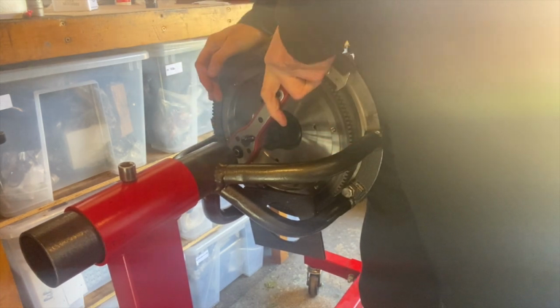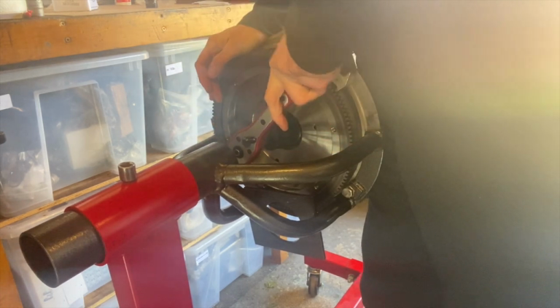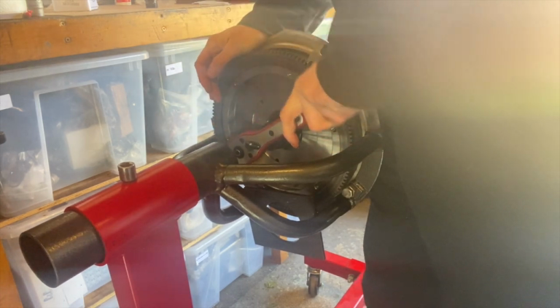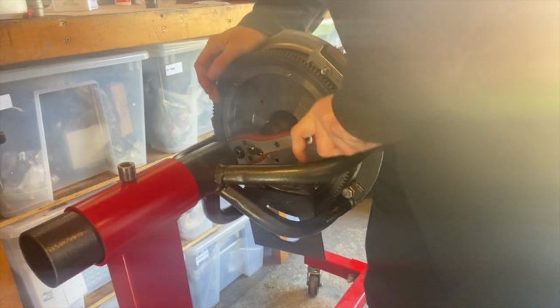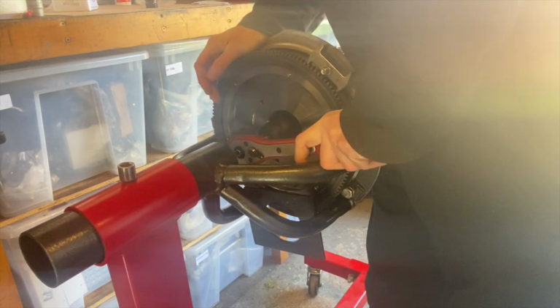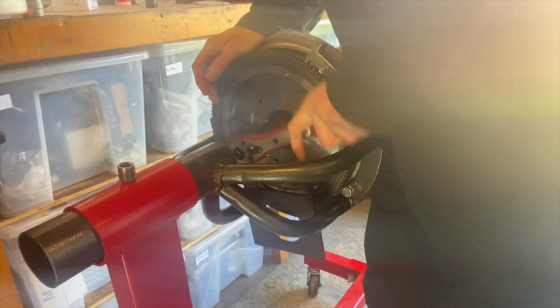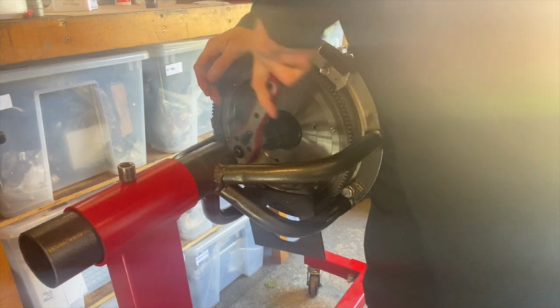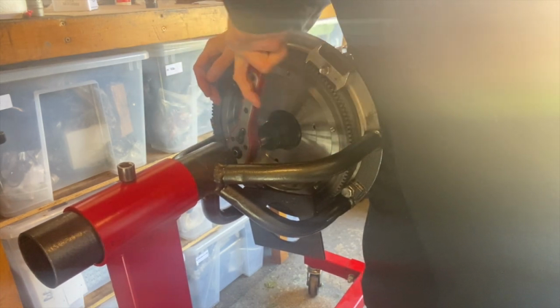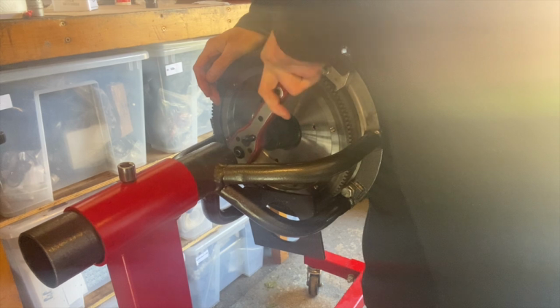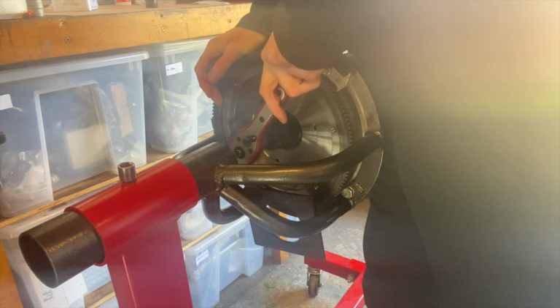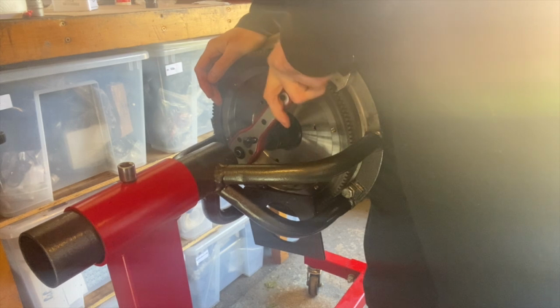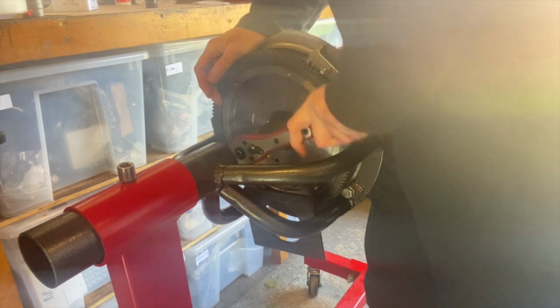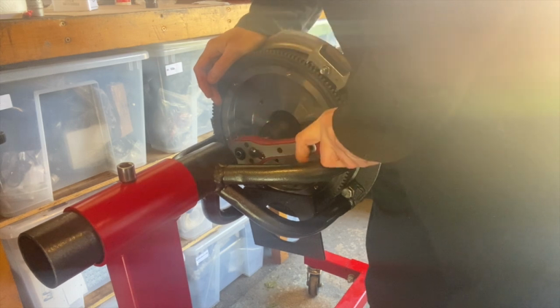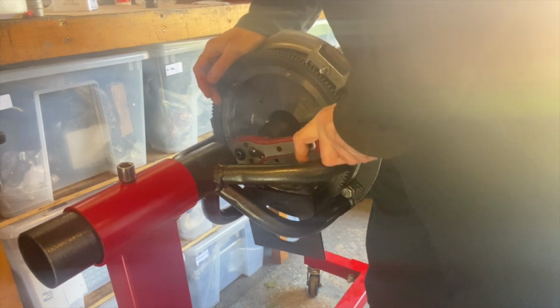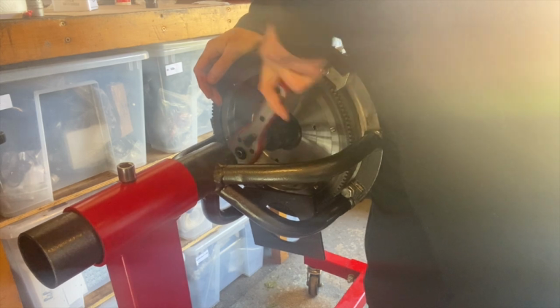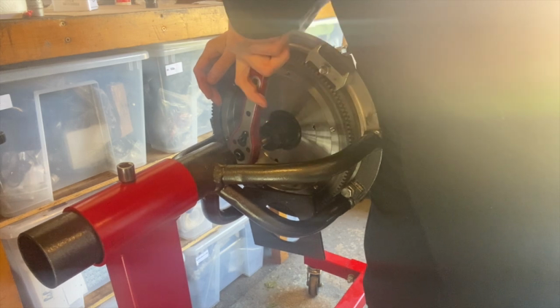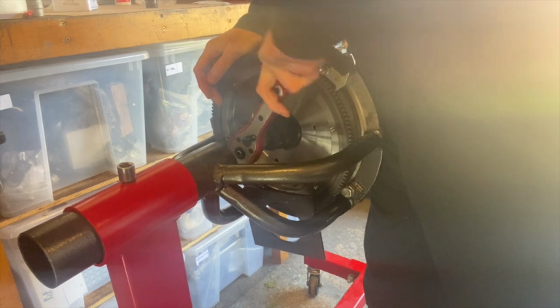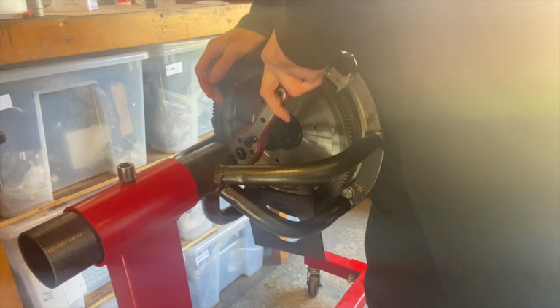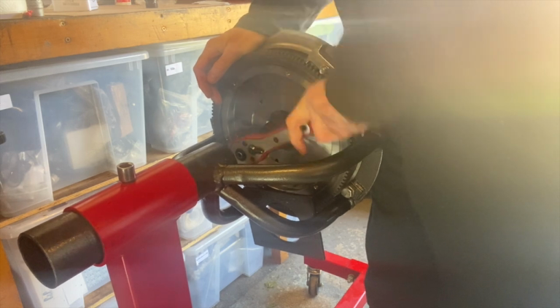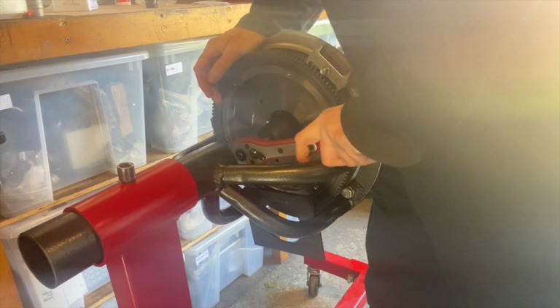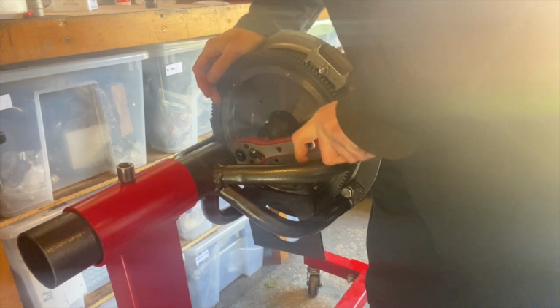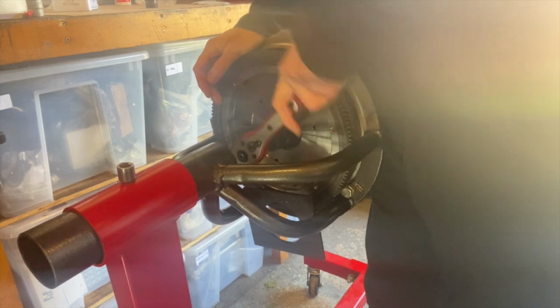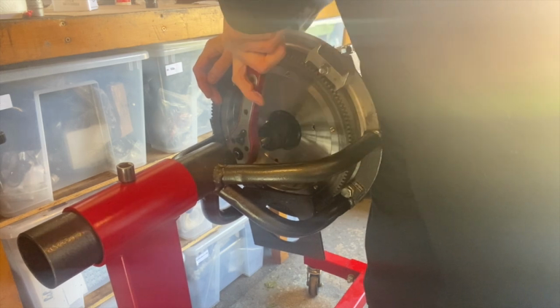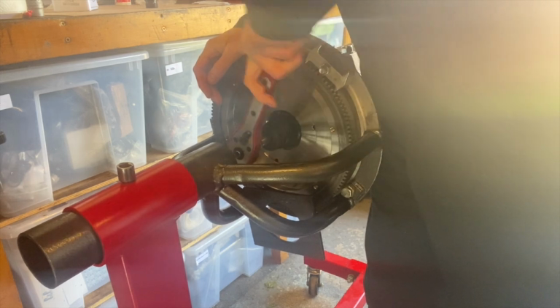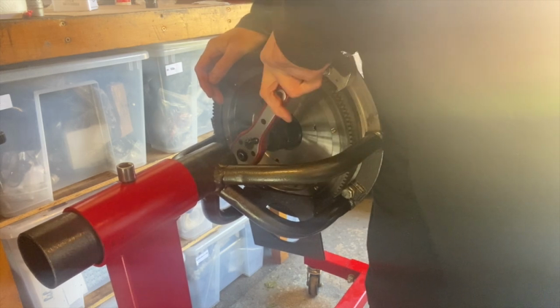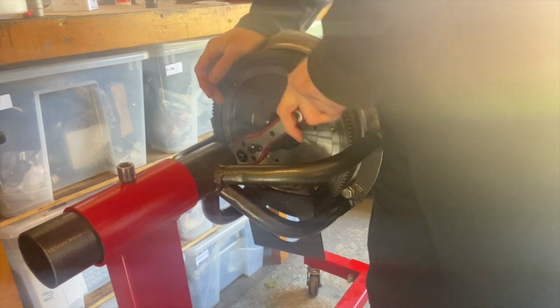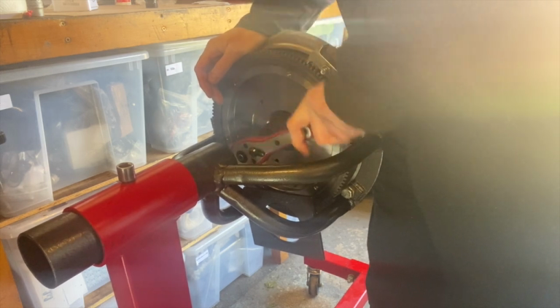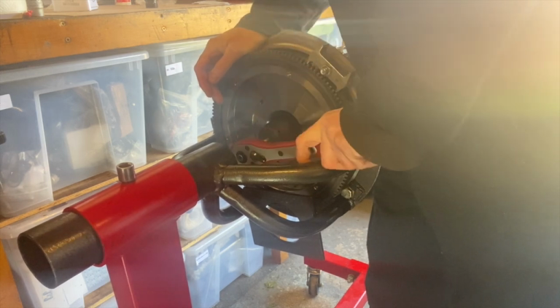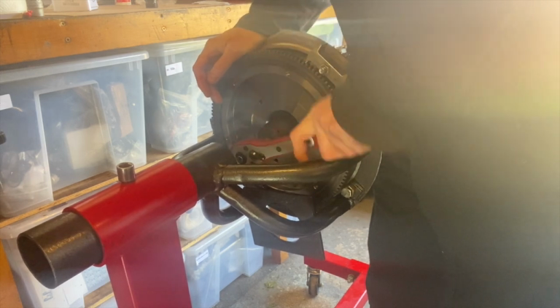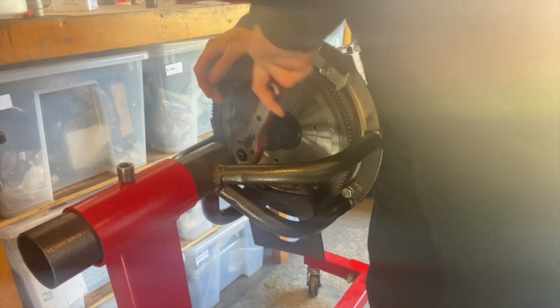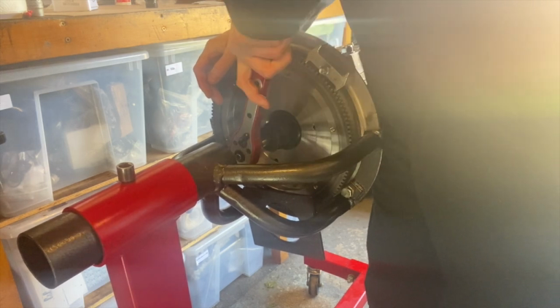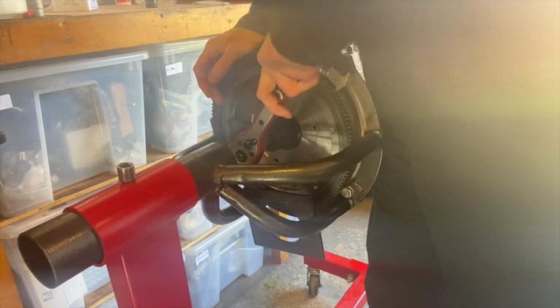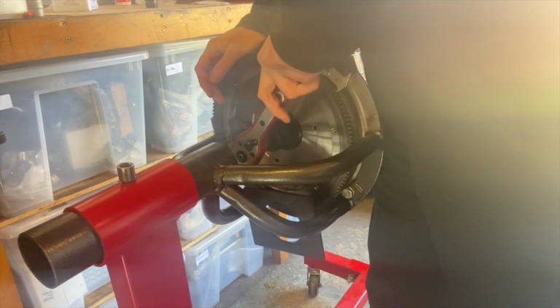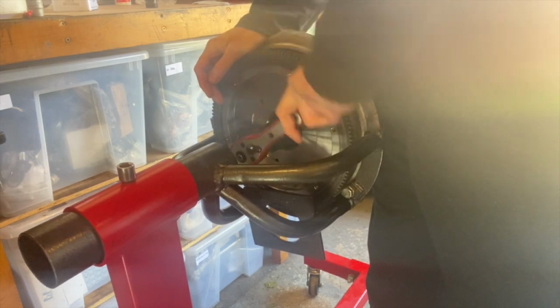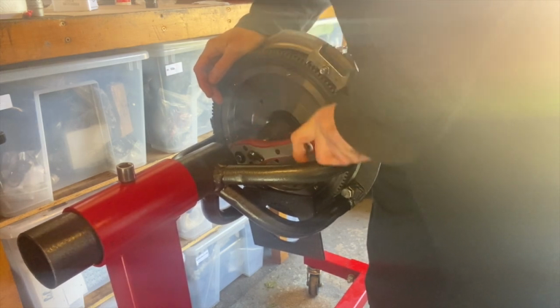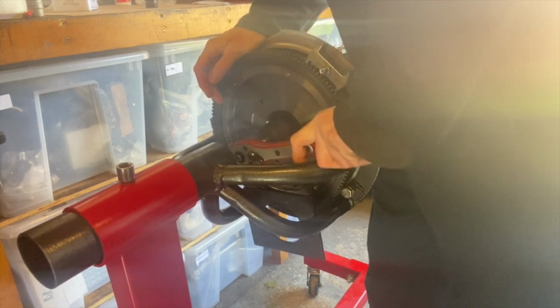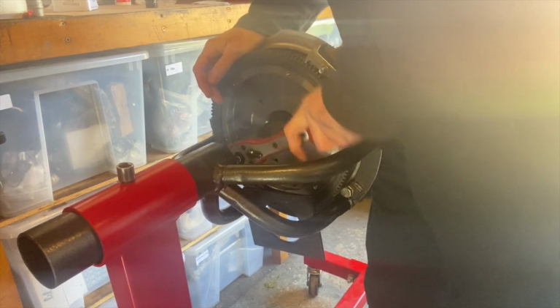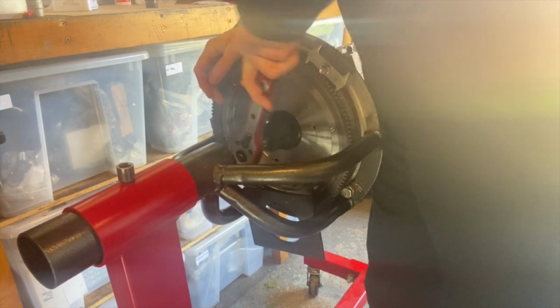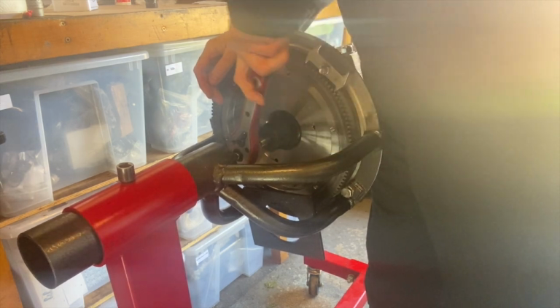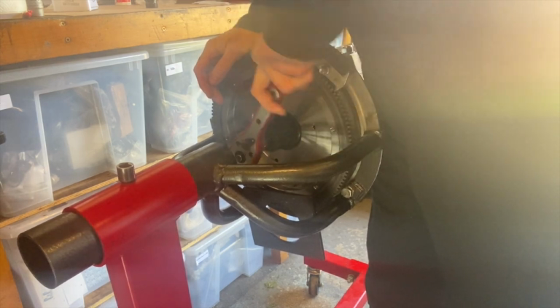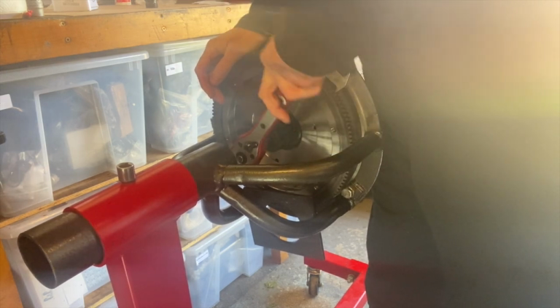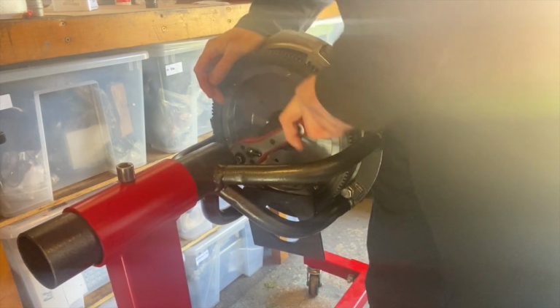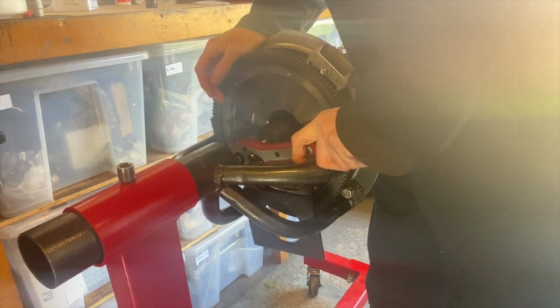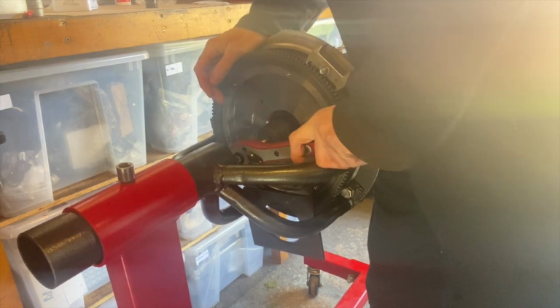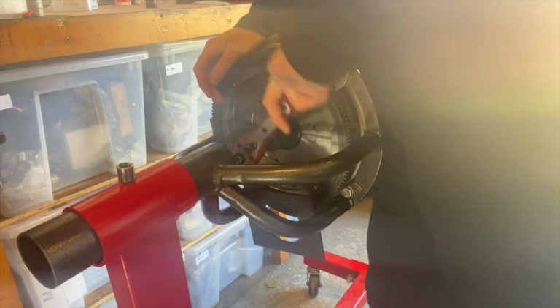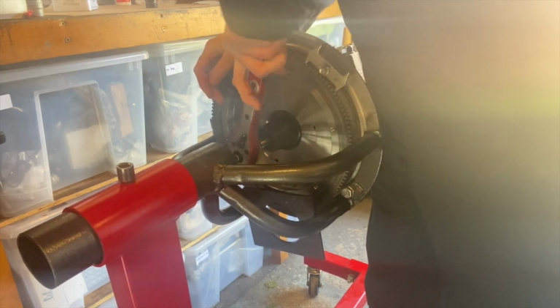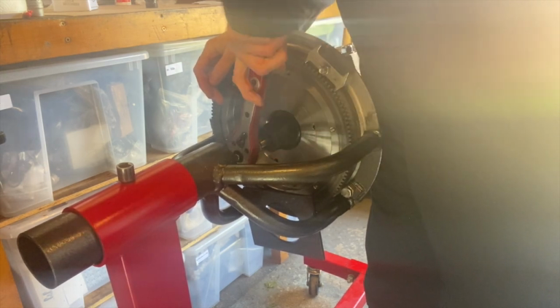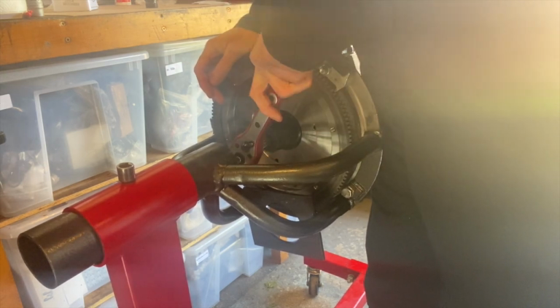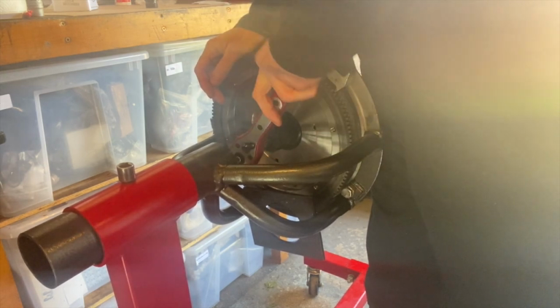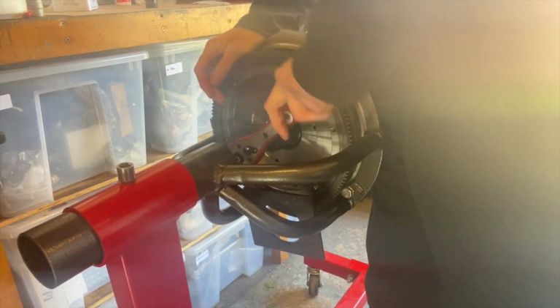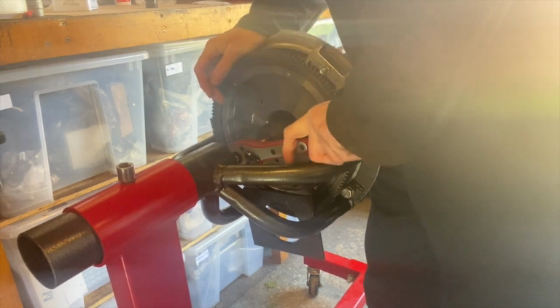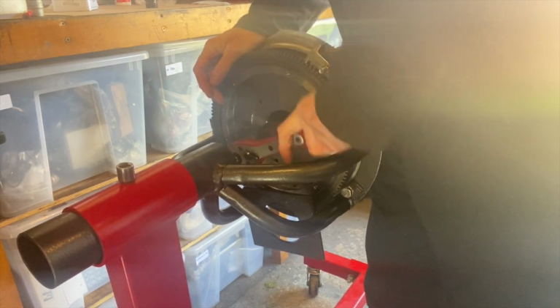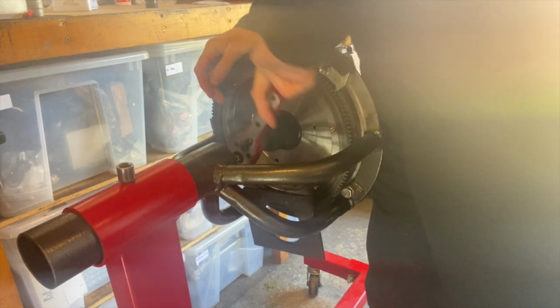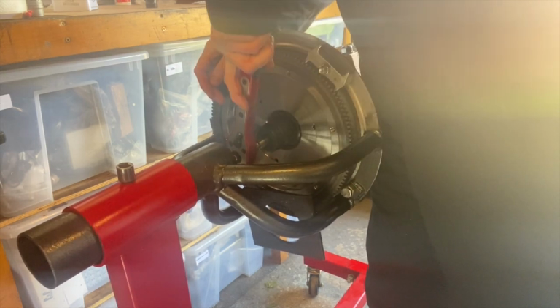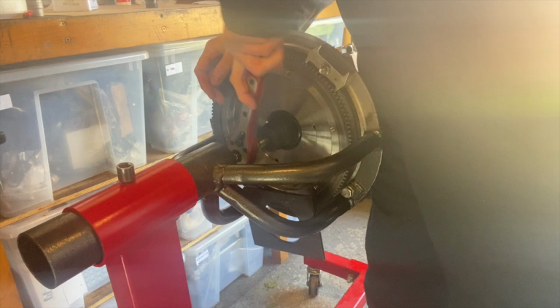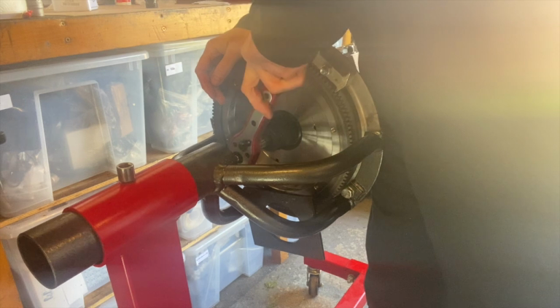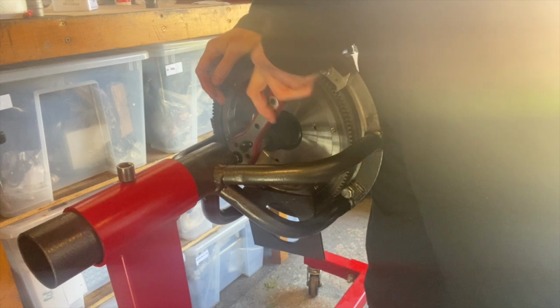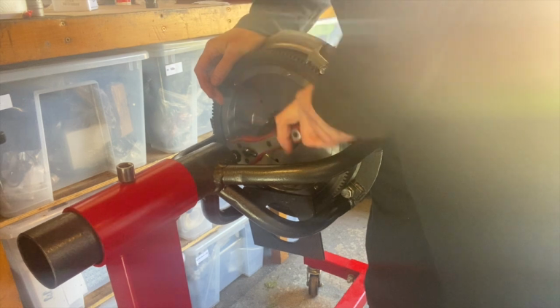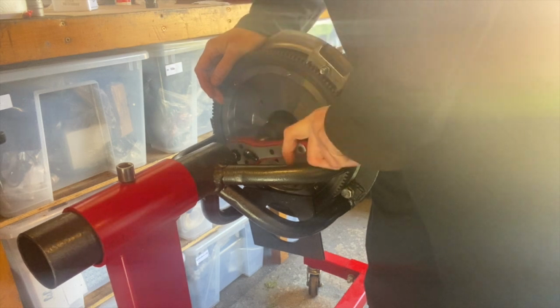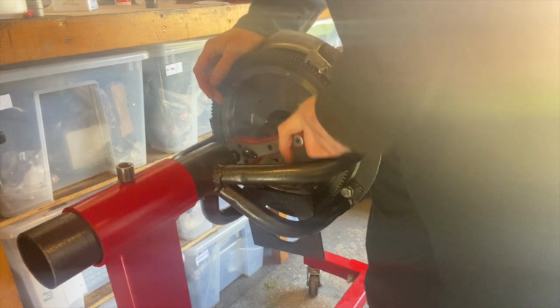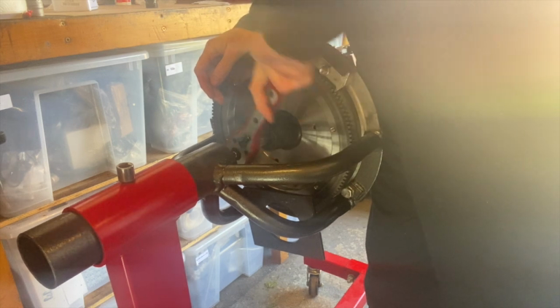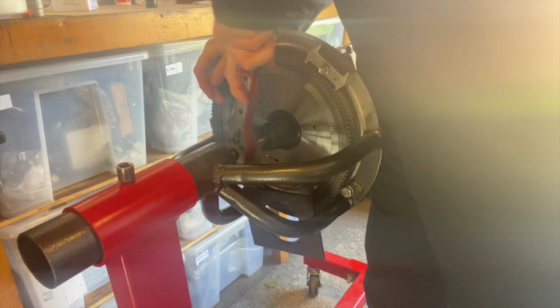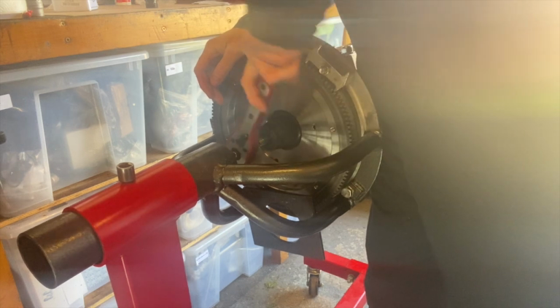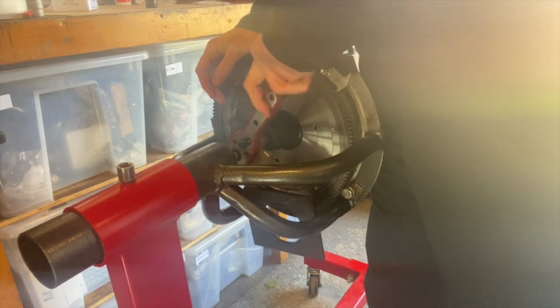We don't have to tighten this to the specific foot-pounds, just want to get it snug.